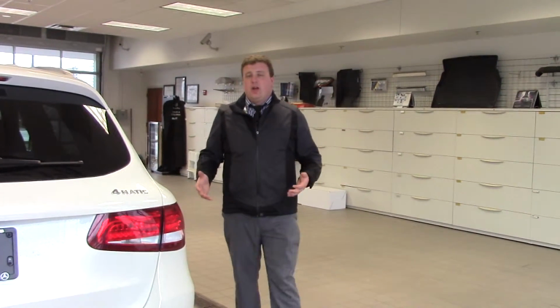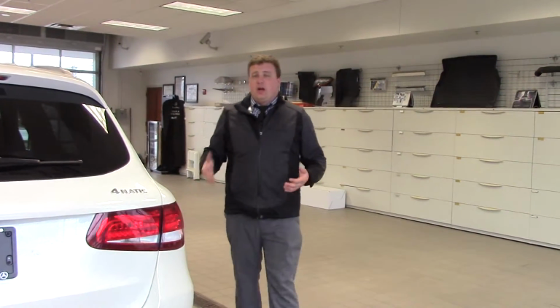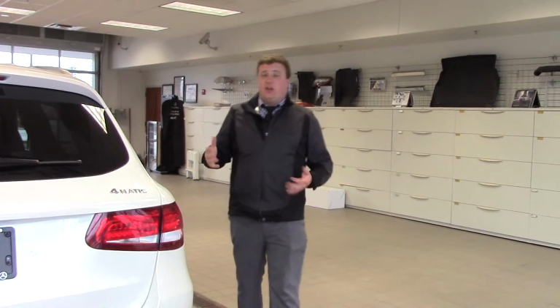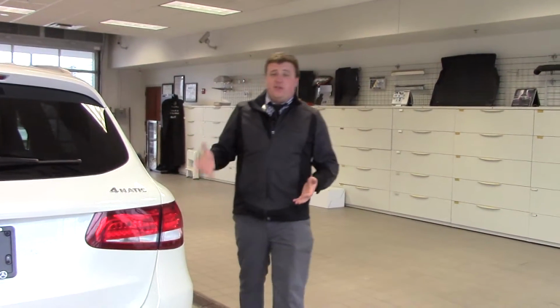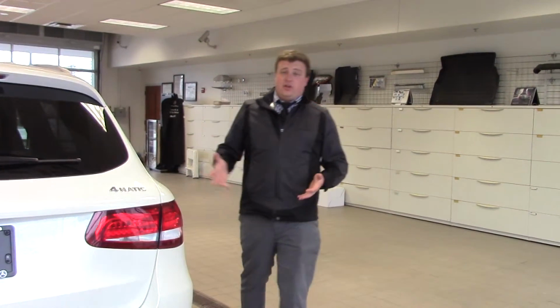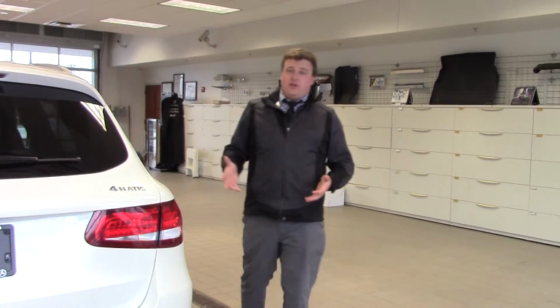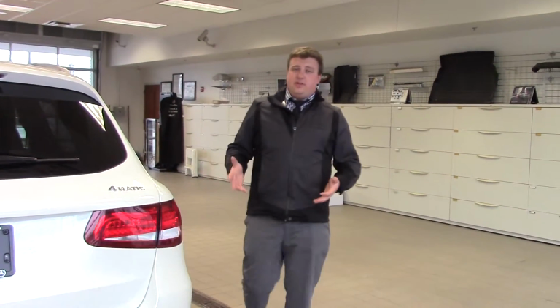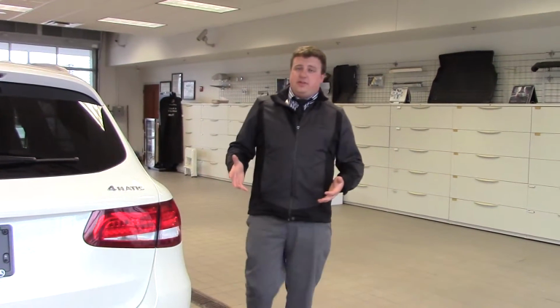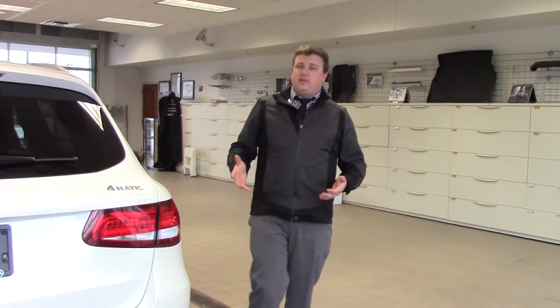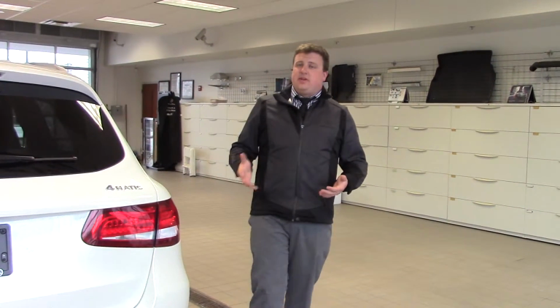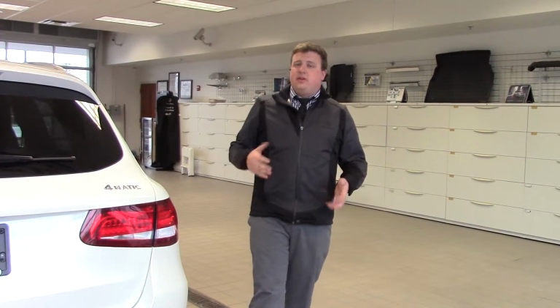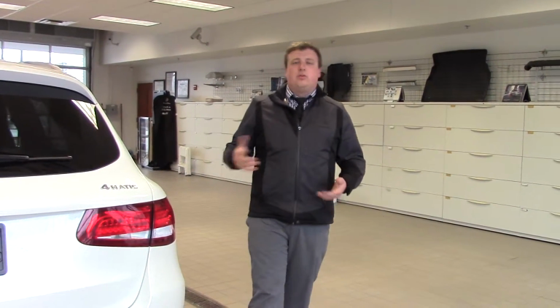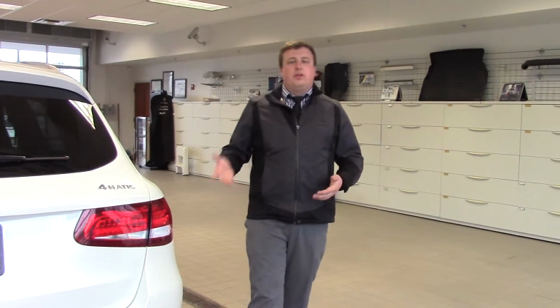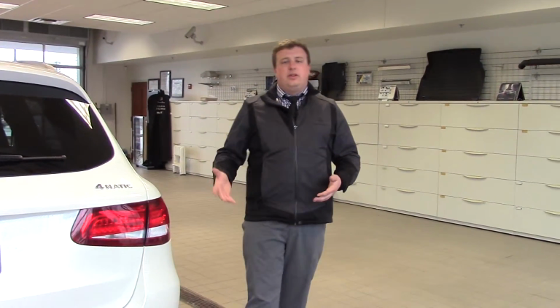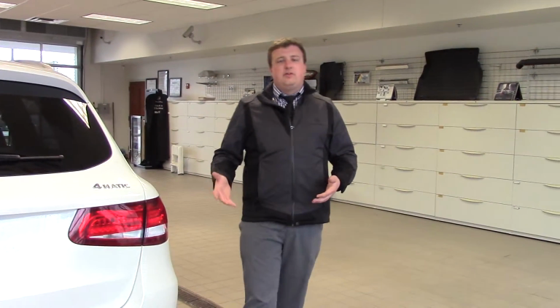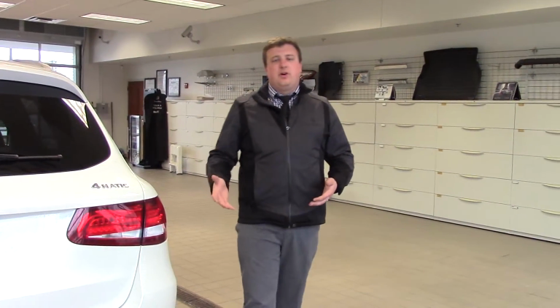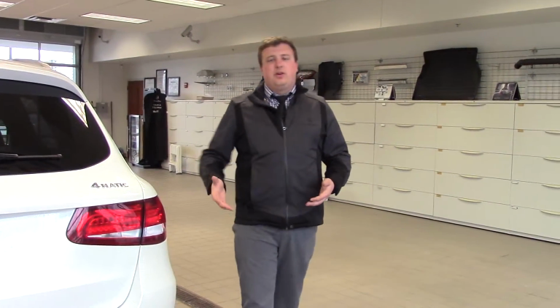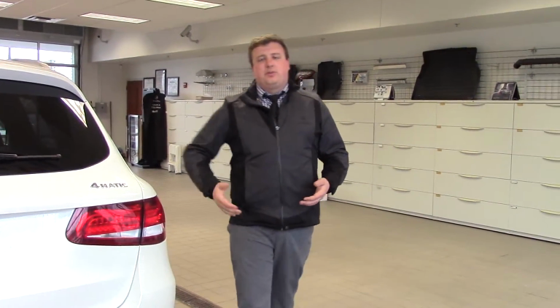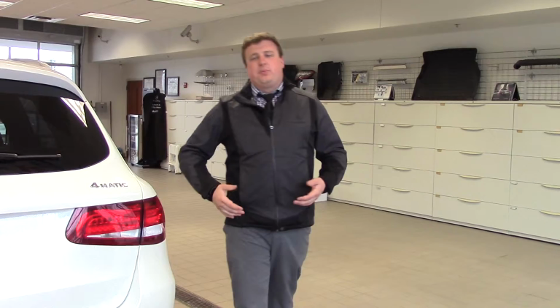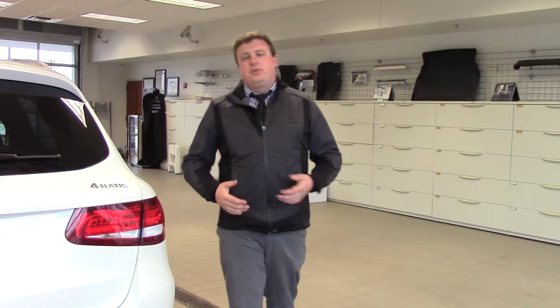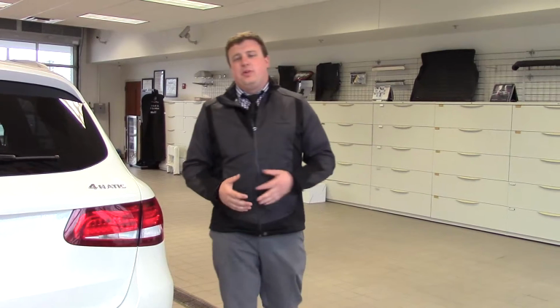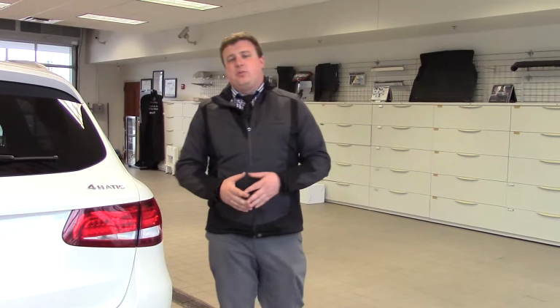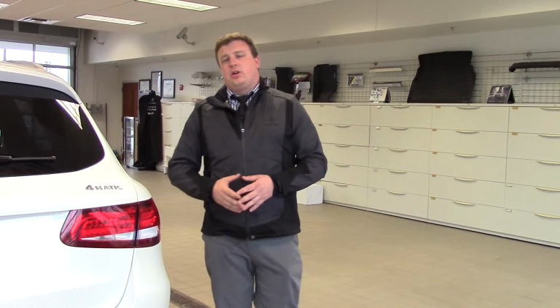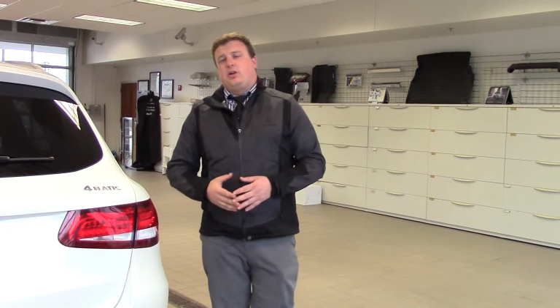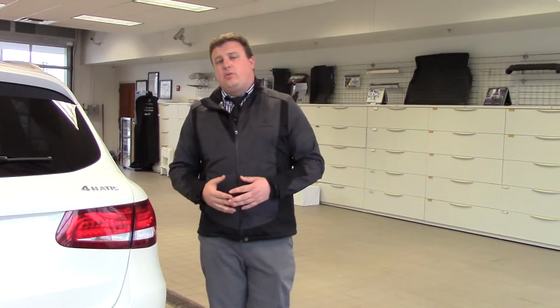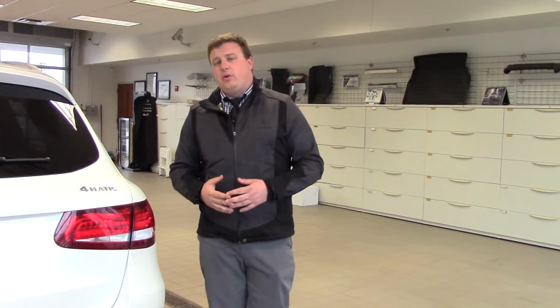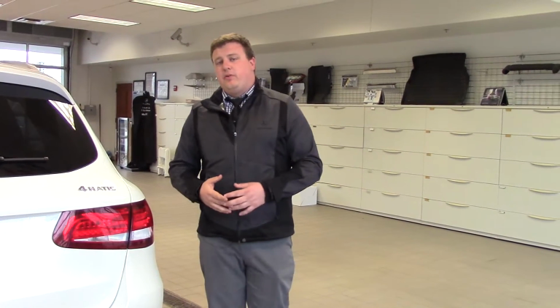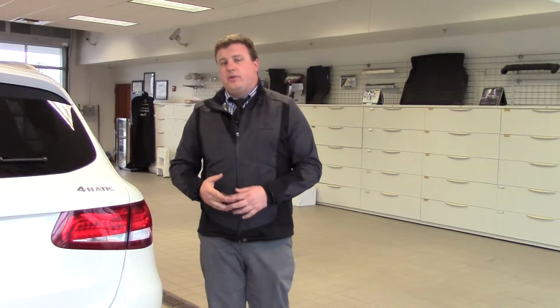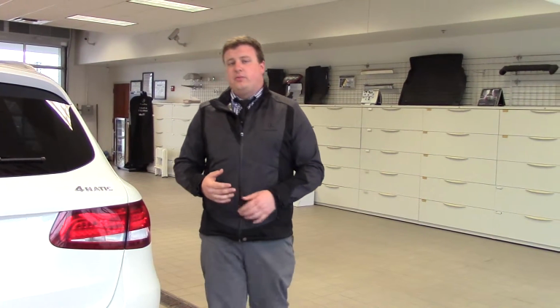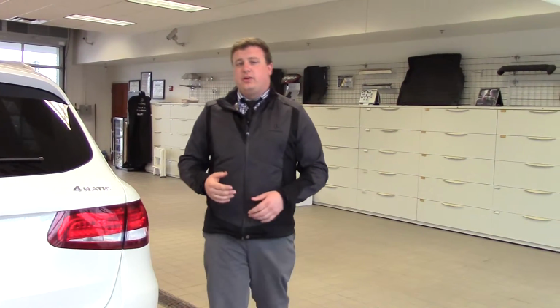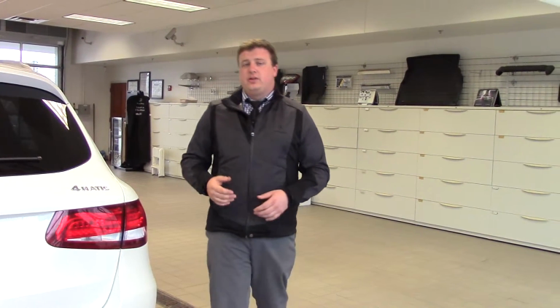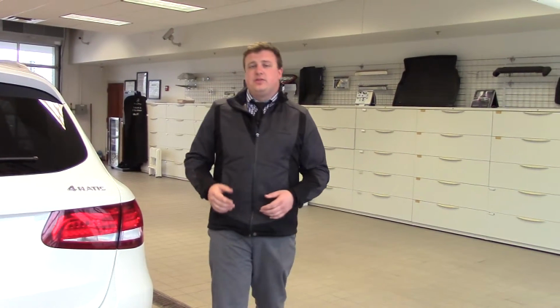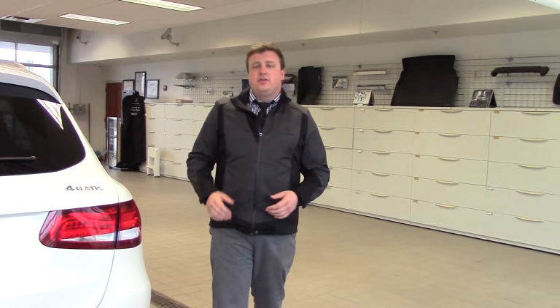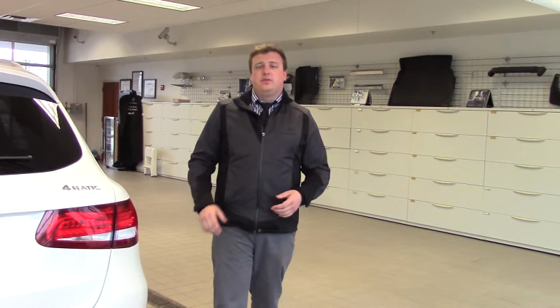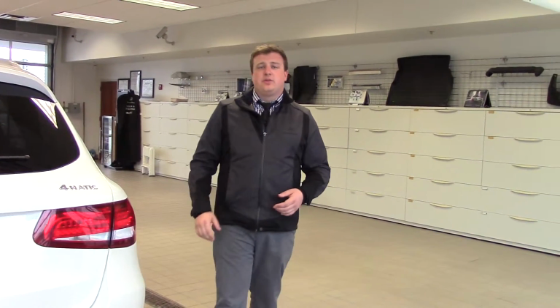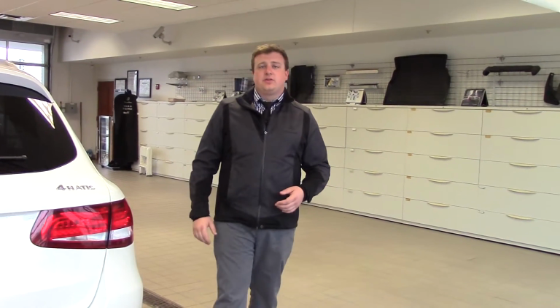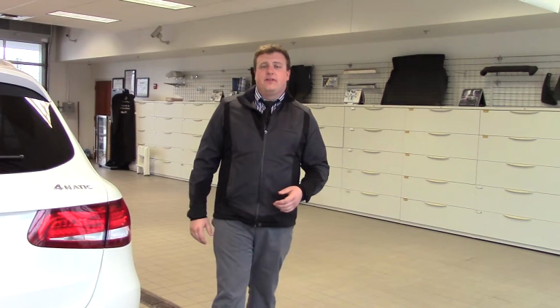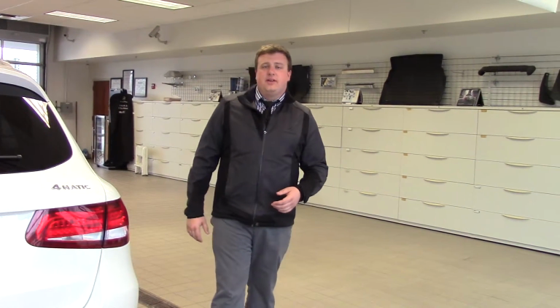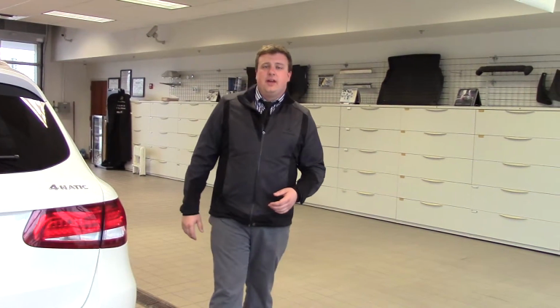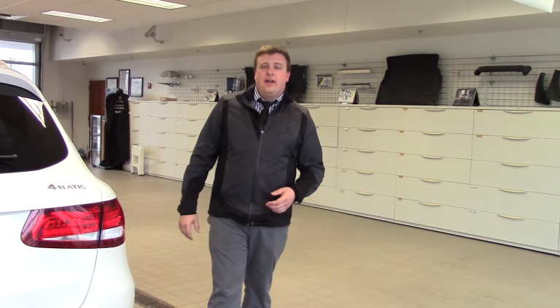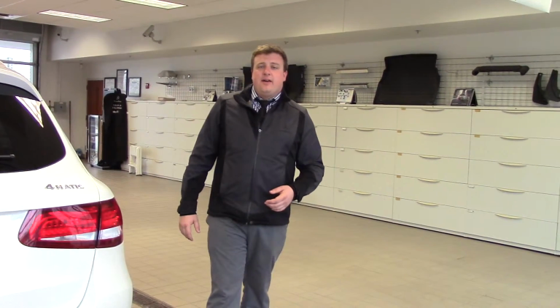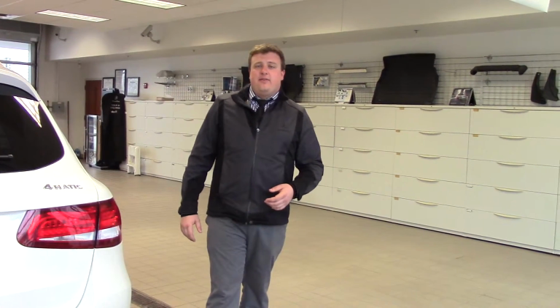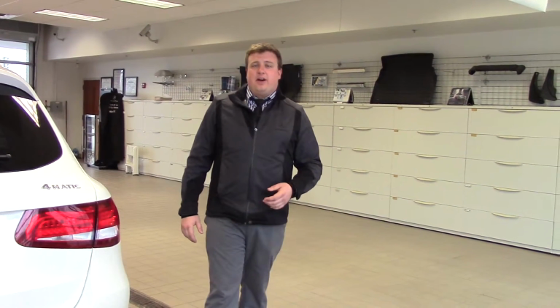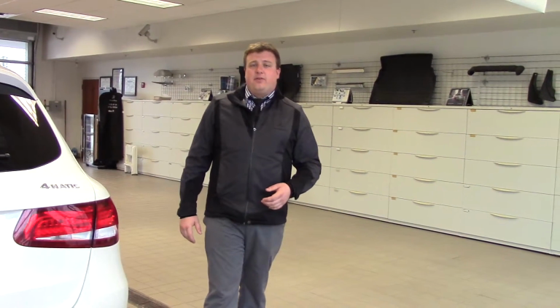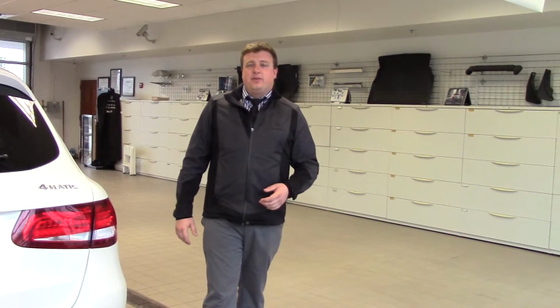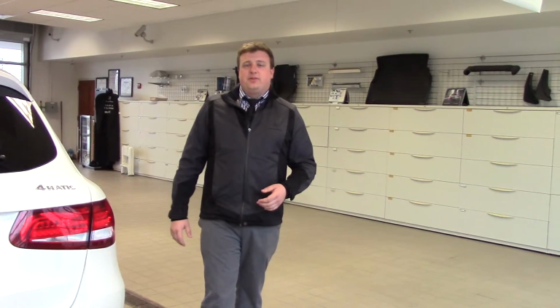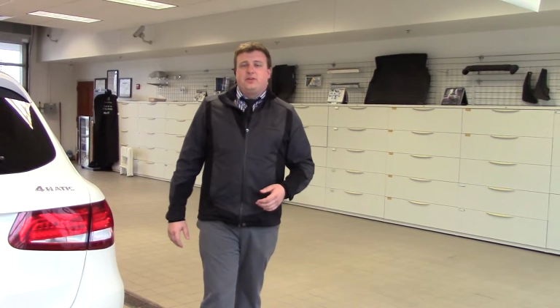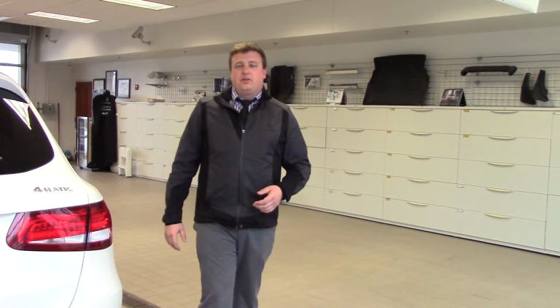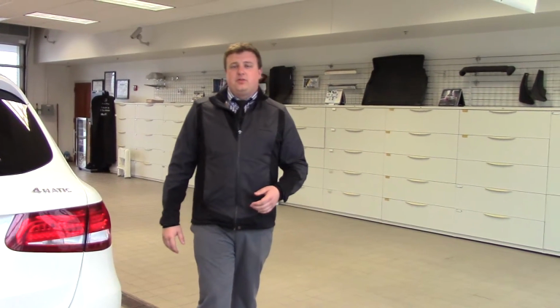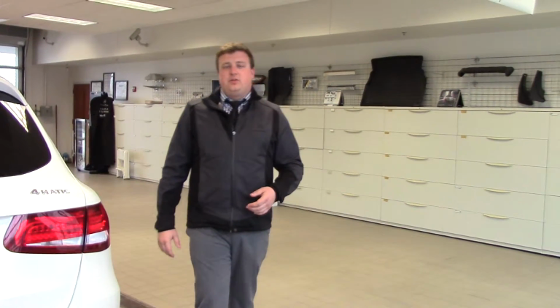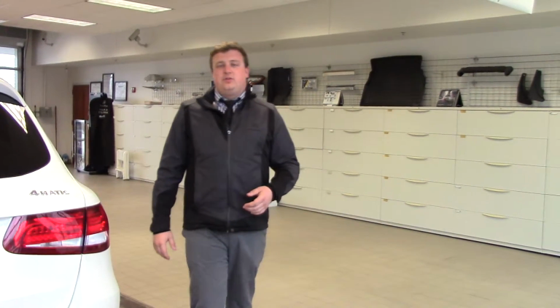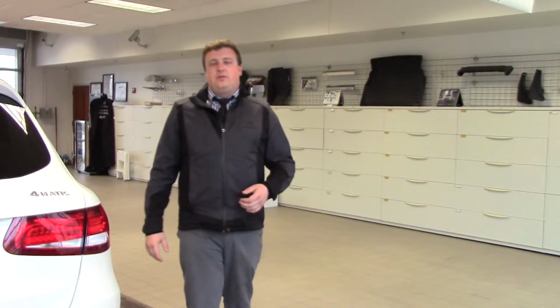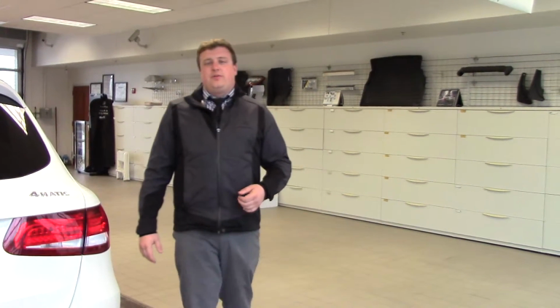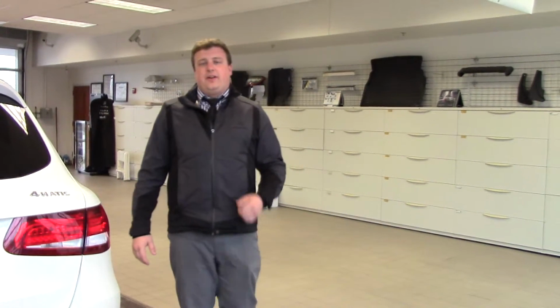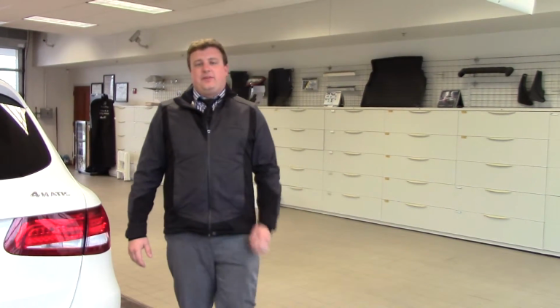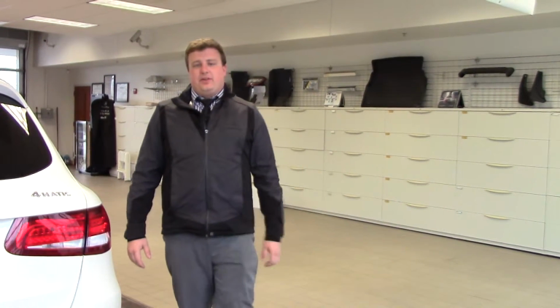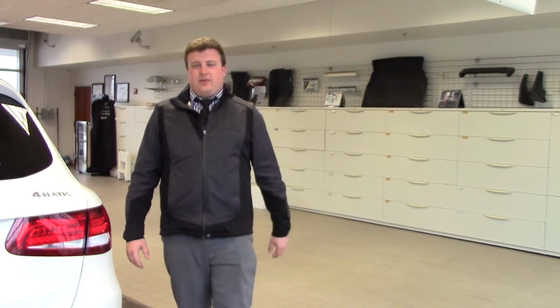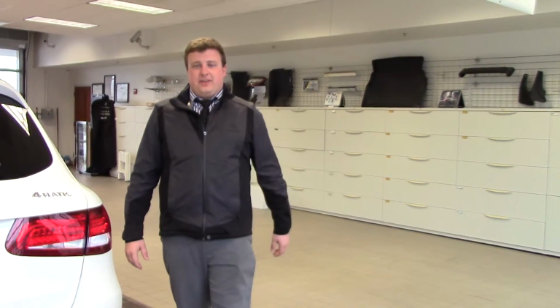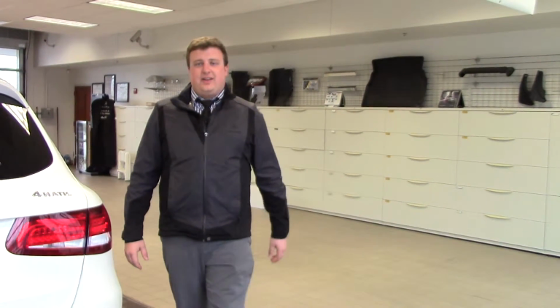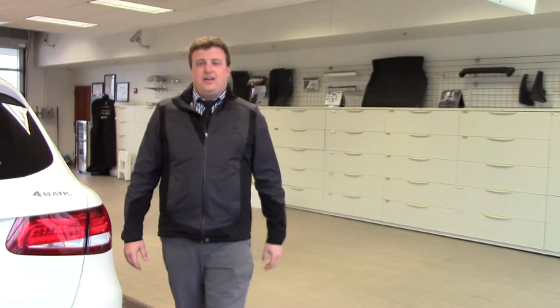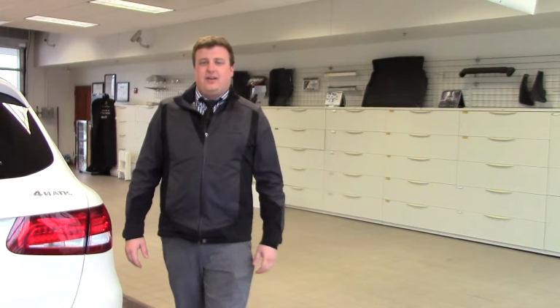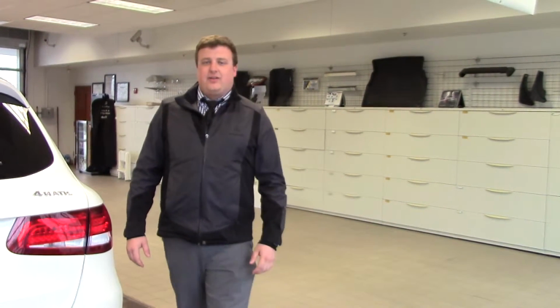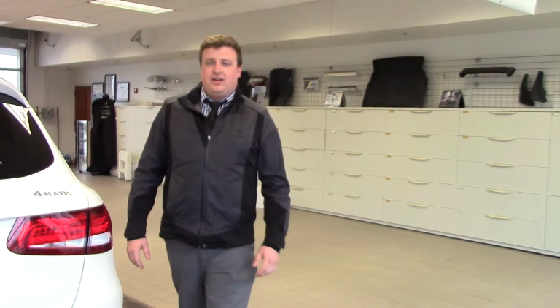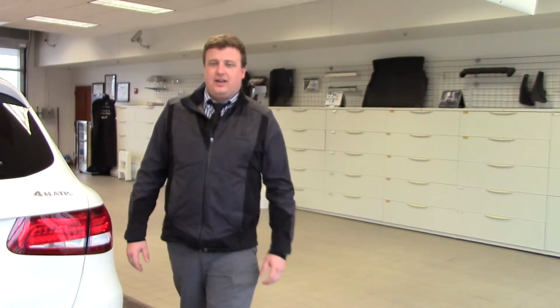If you are interested in either one of these models, please give me a call. My phone number is 207-510-2250. Thank you and have a great day.